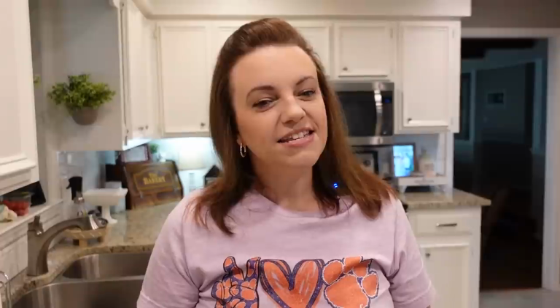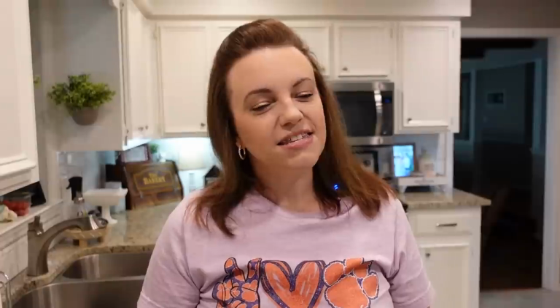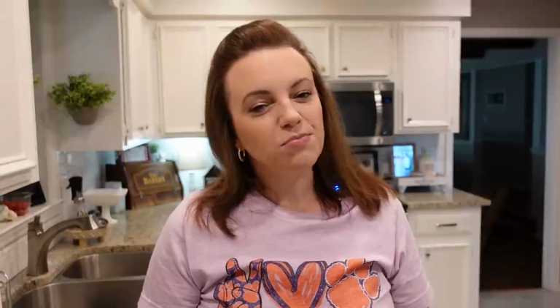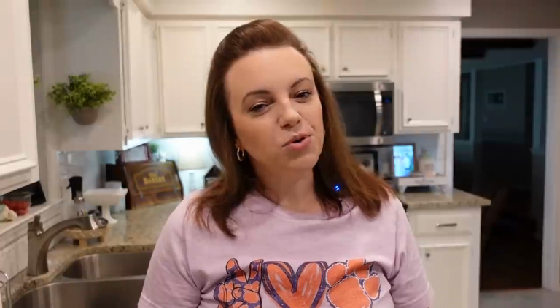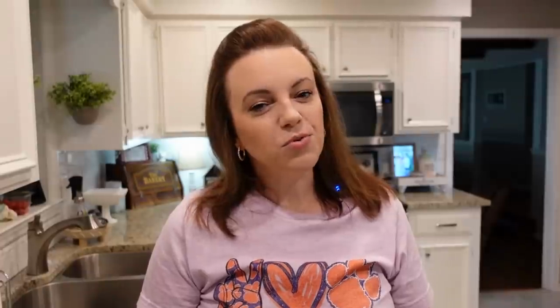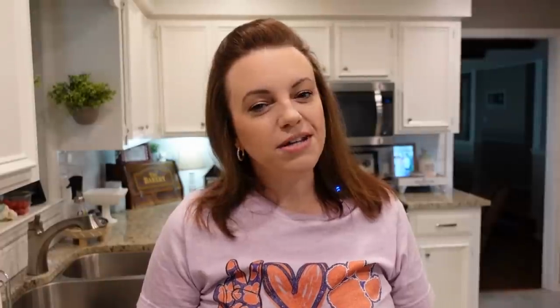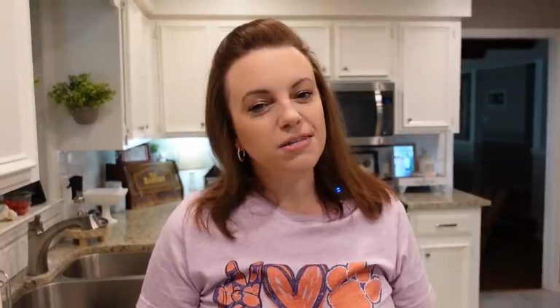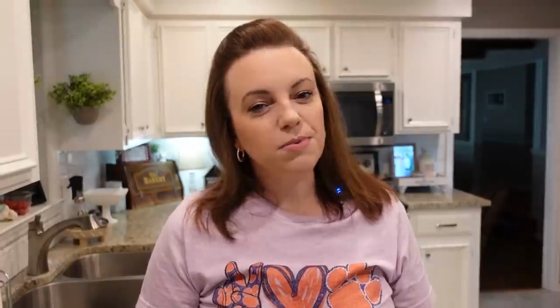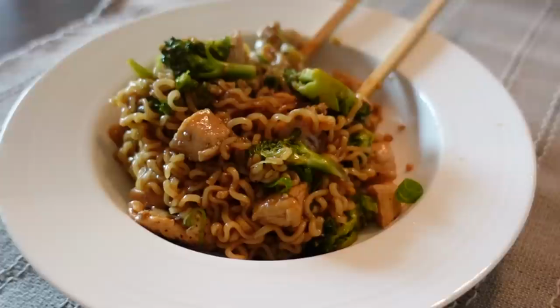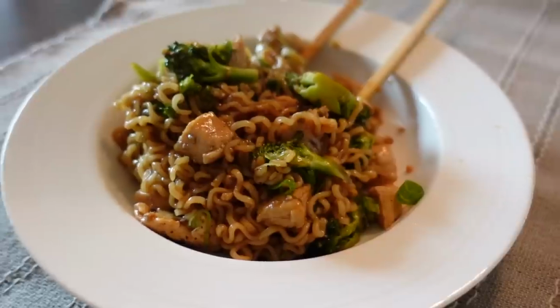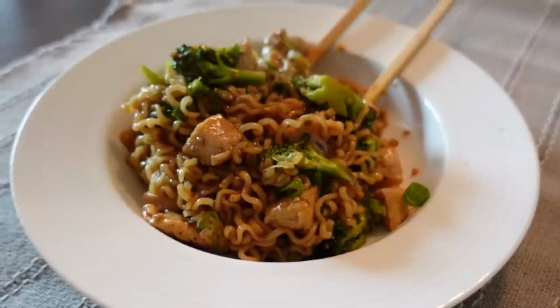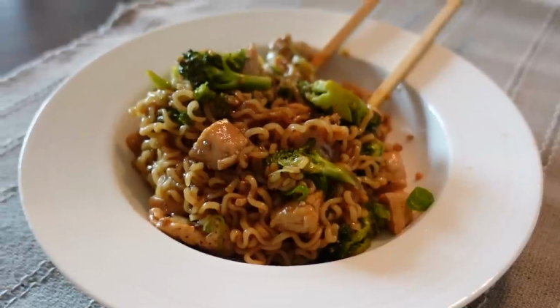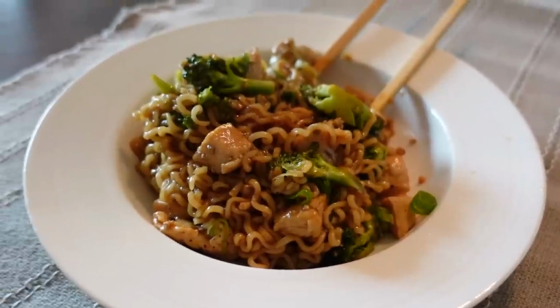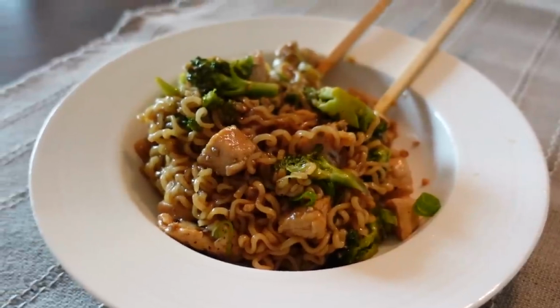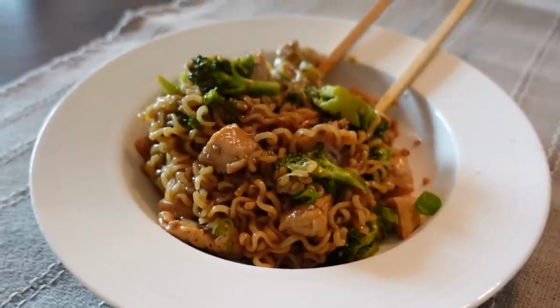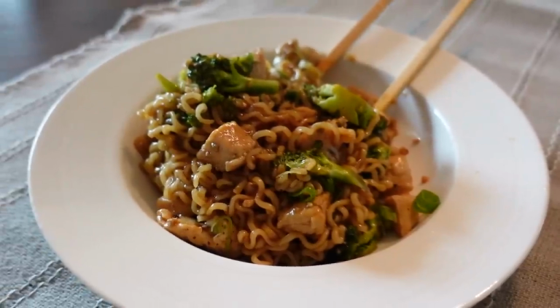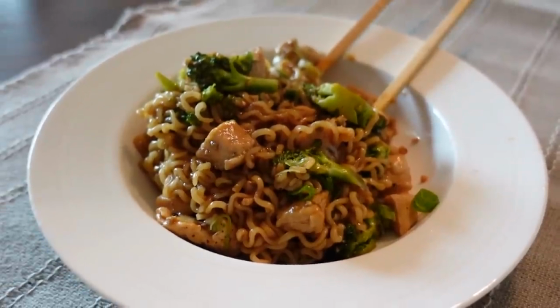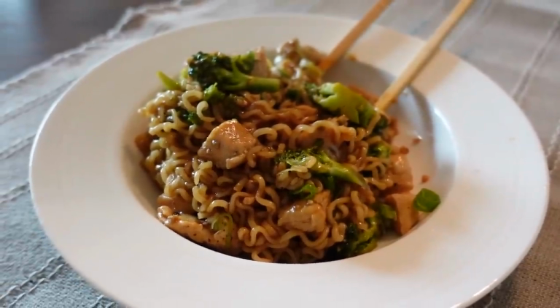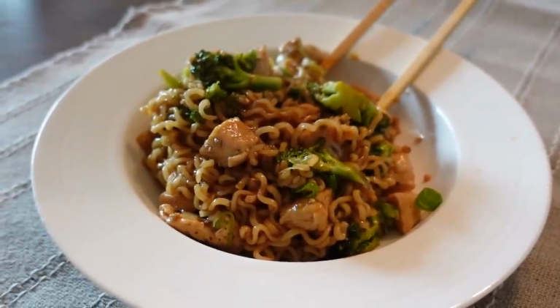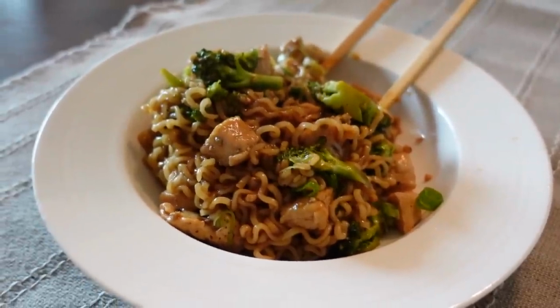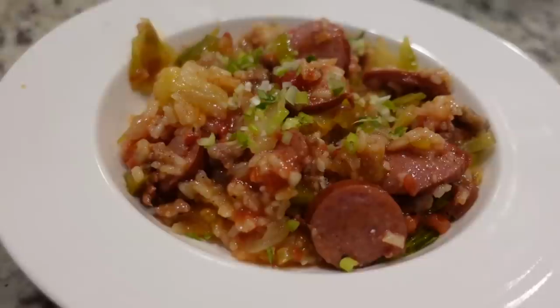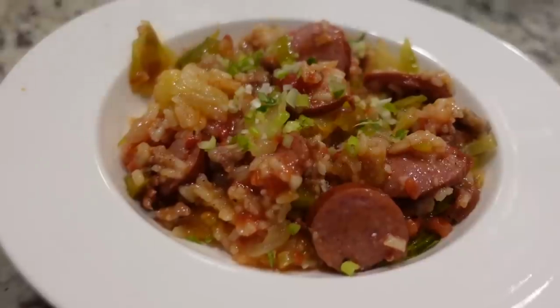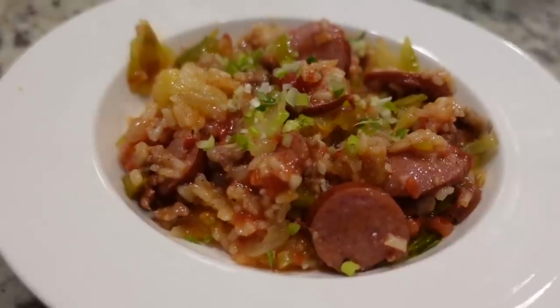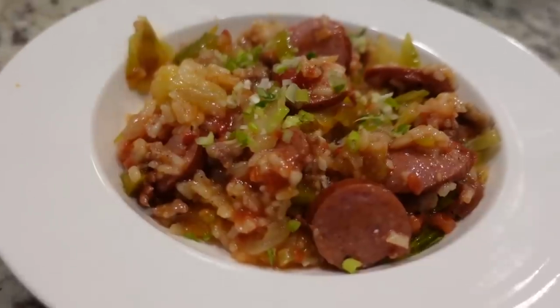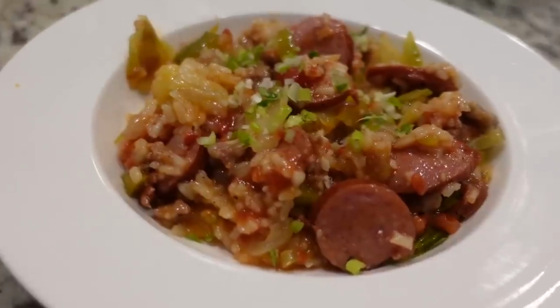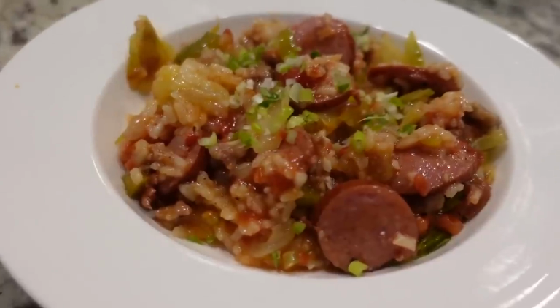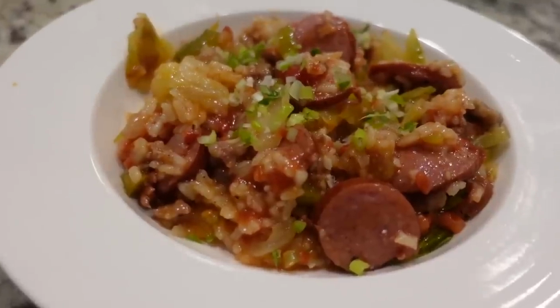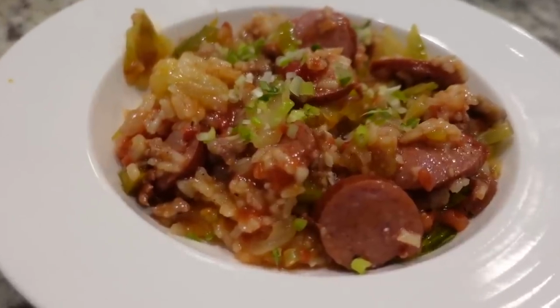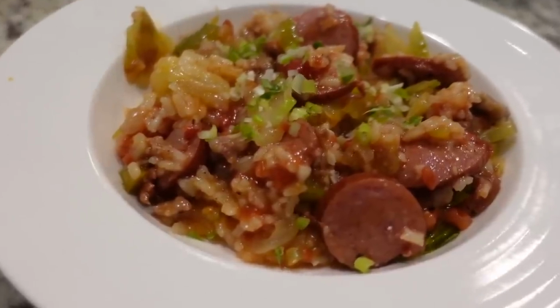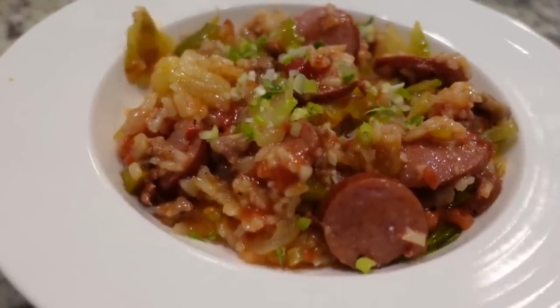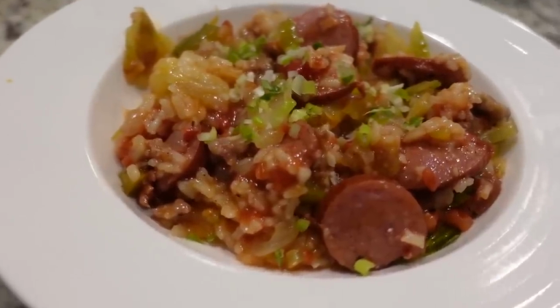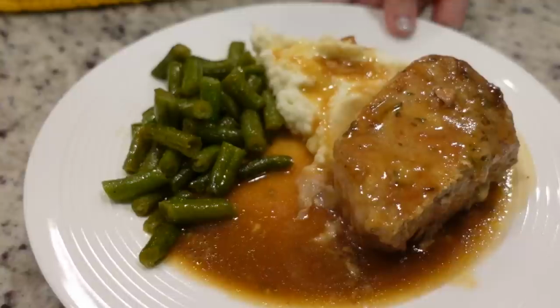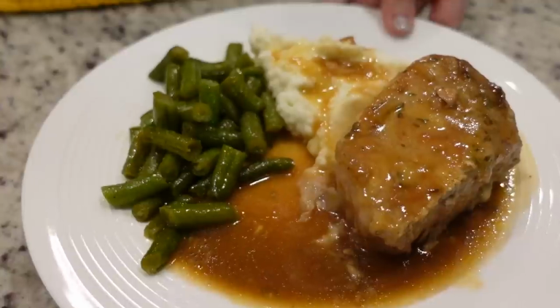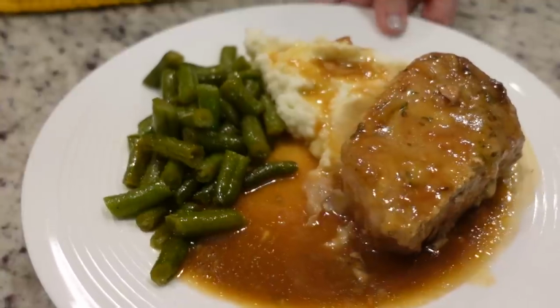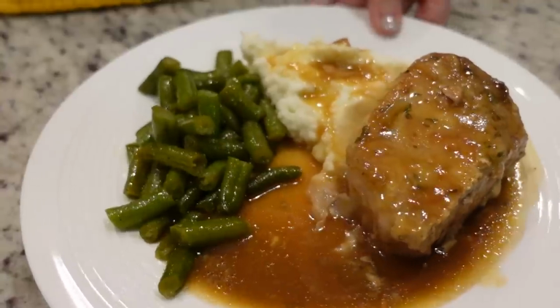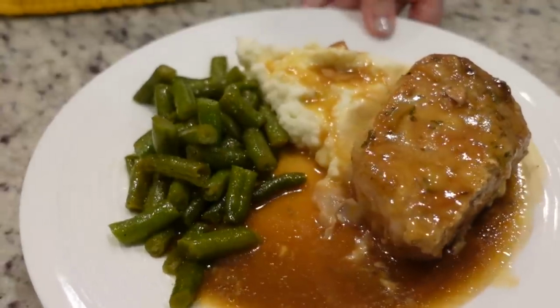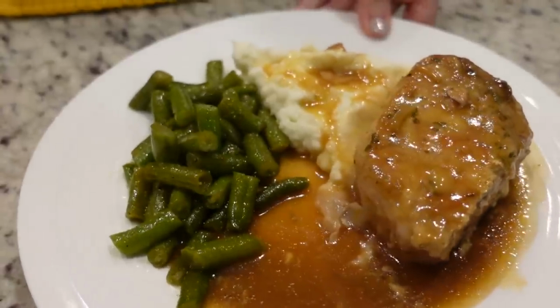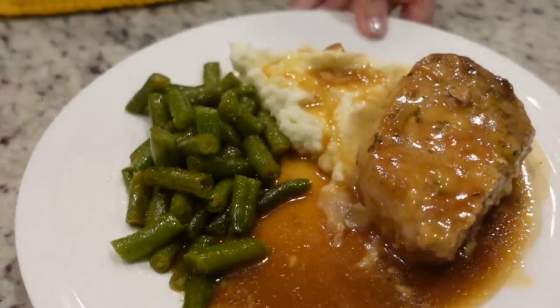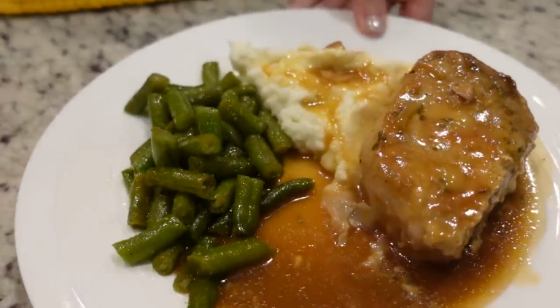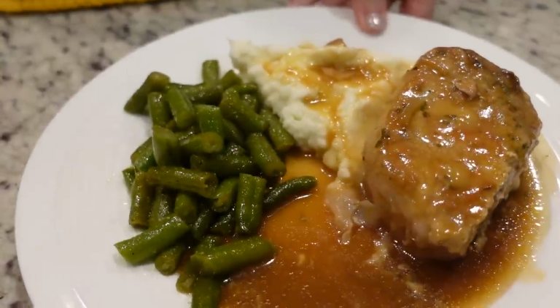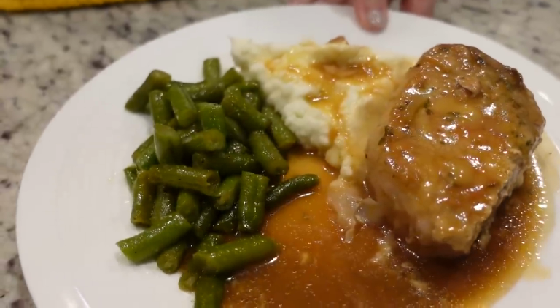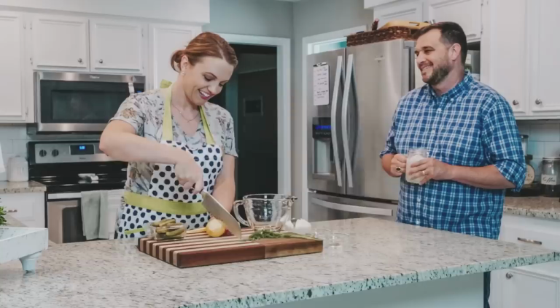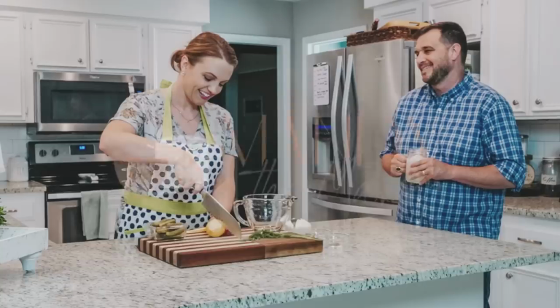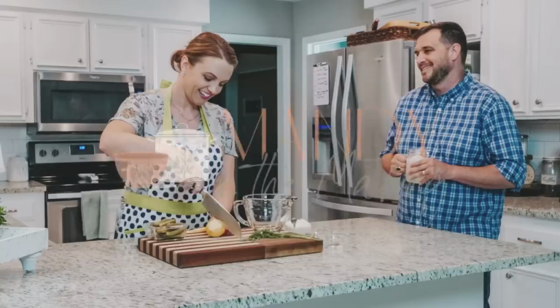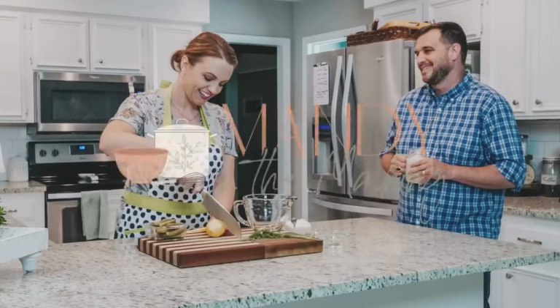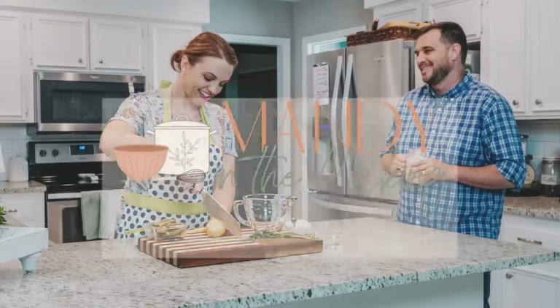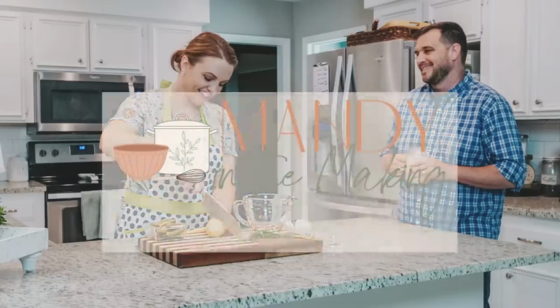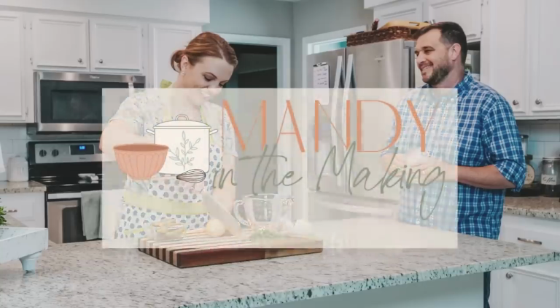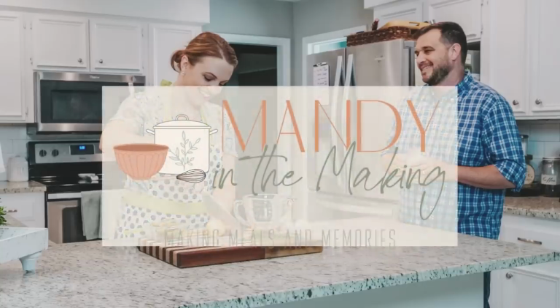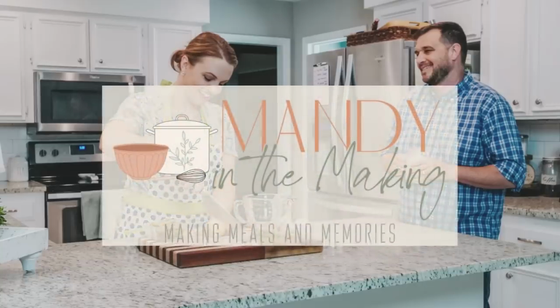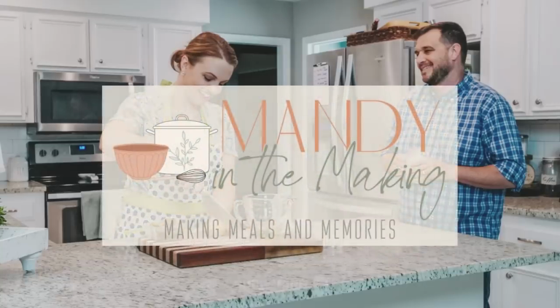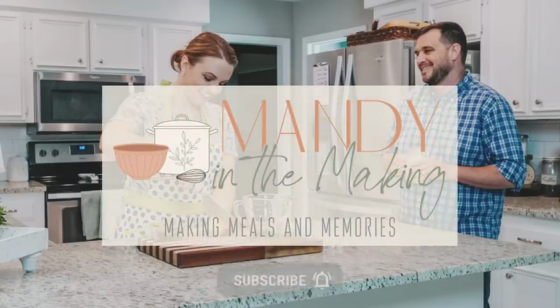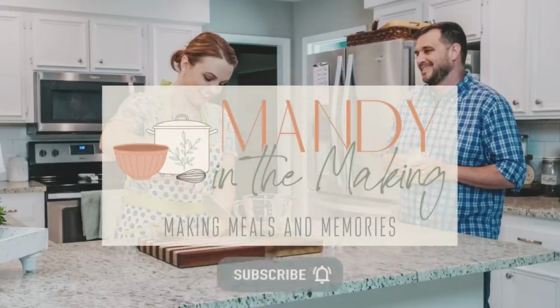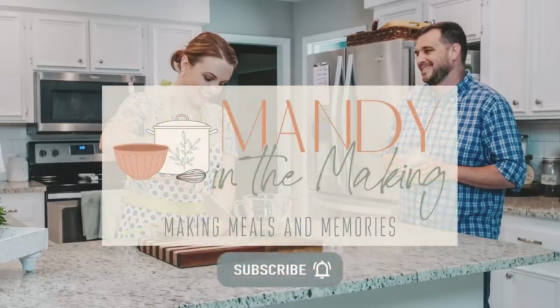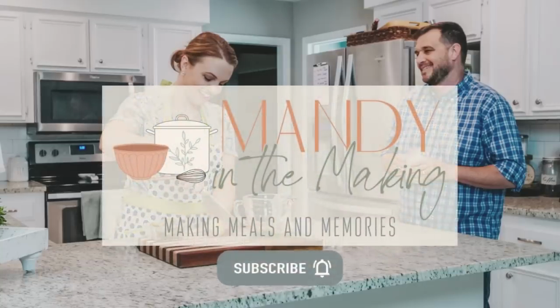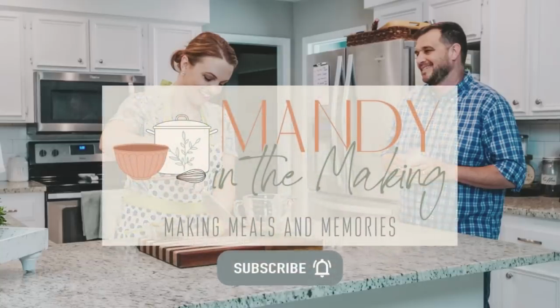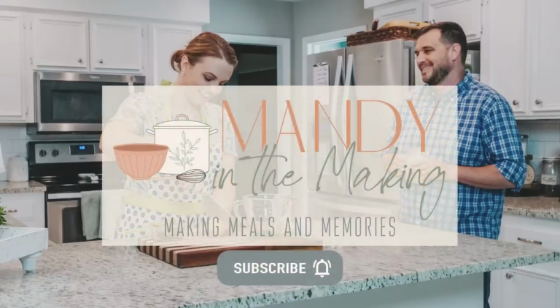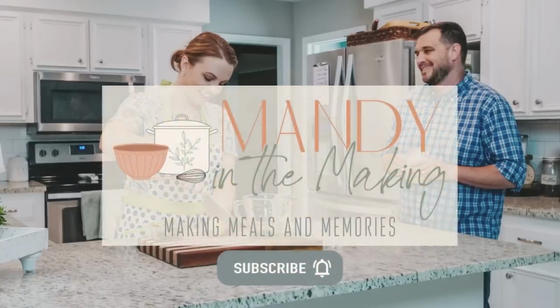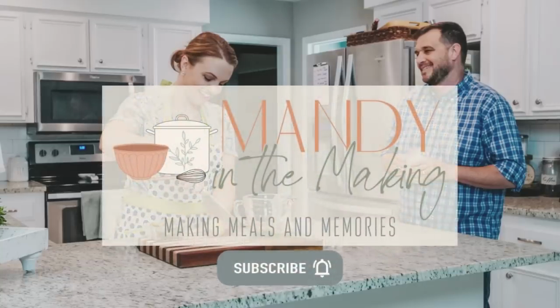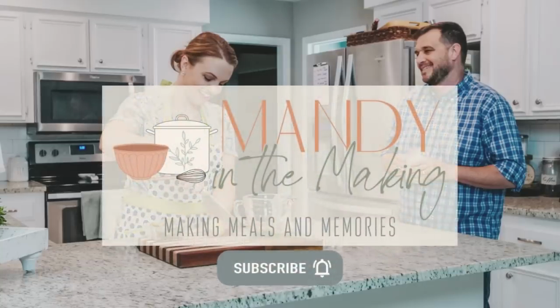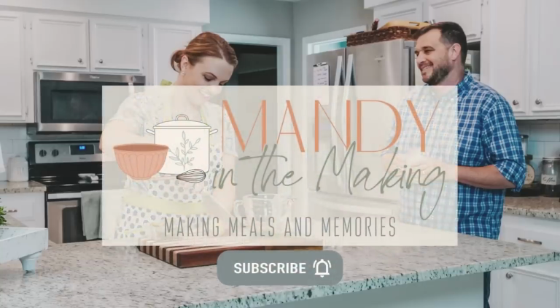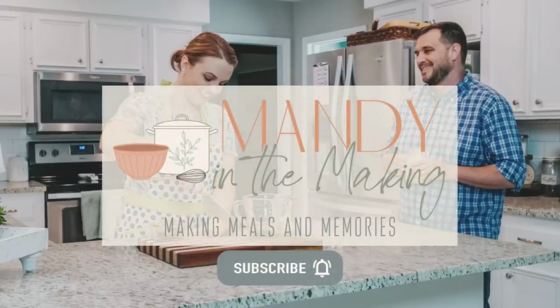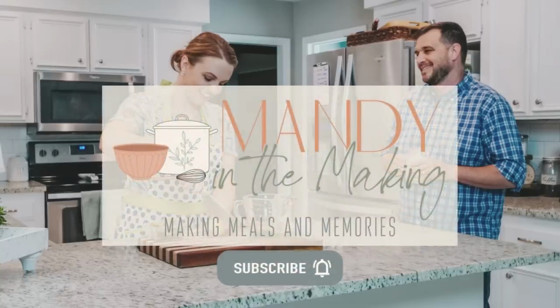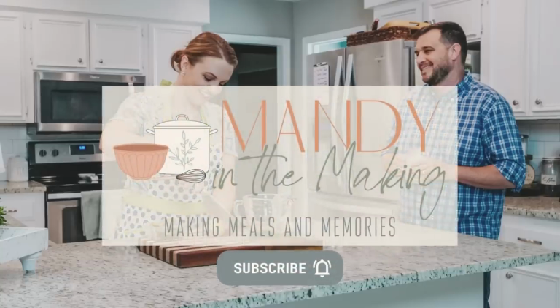Simple recipes, simple ingredients. I've got three new recipes for you. Hey y'all, I'm Mandy, and this is Mandy in the Making.